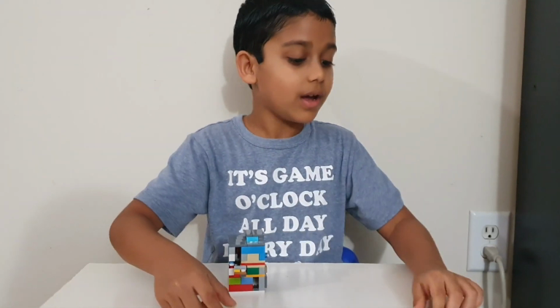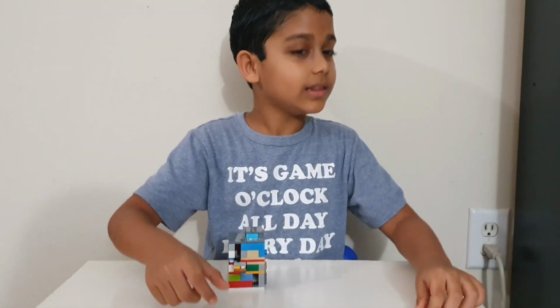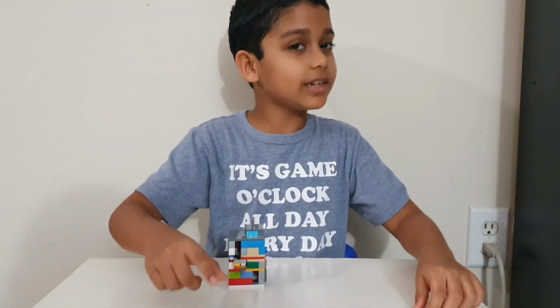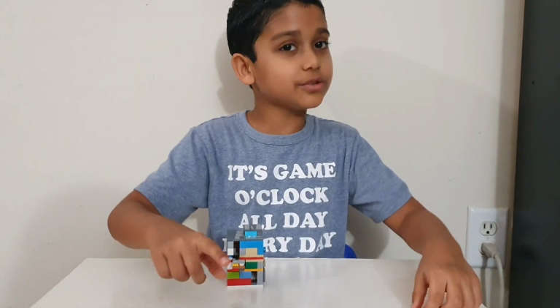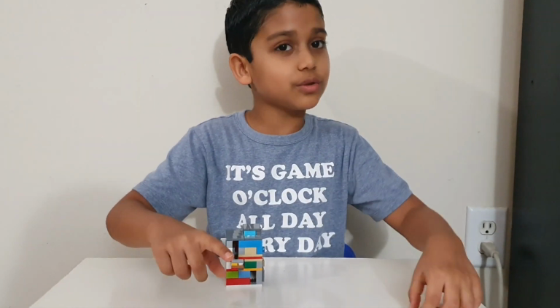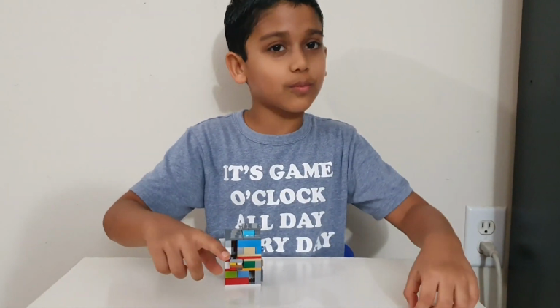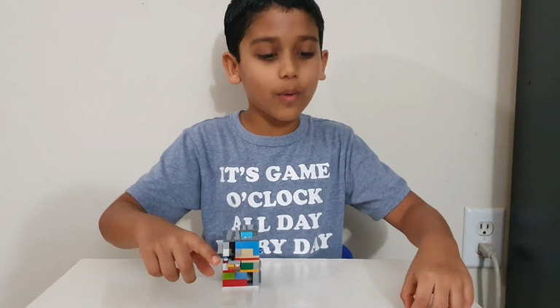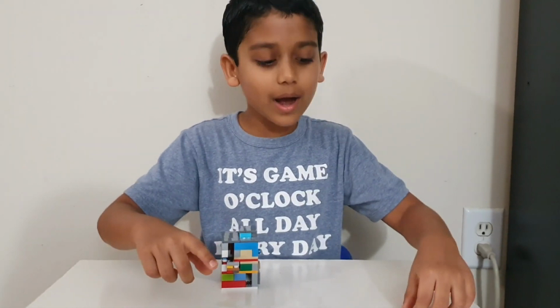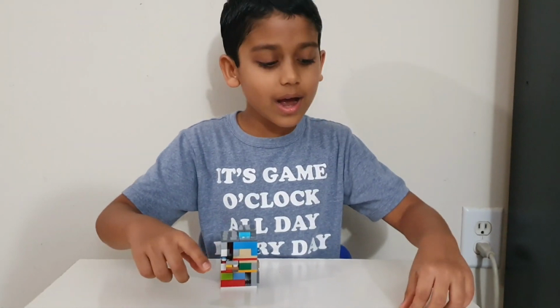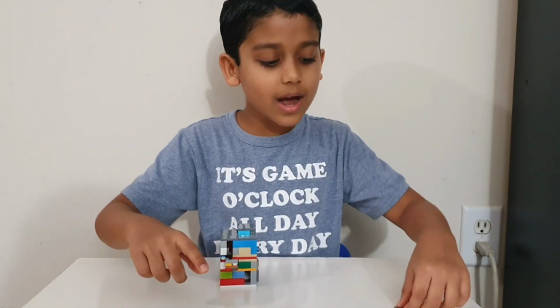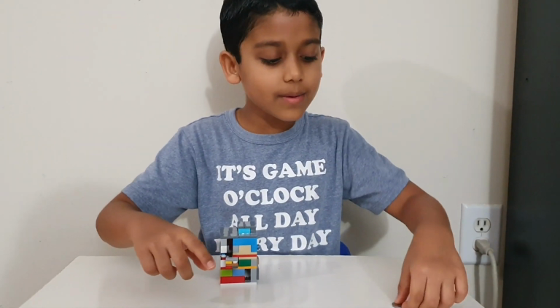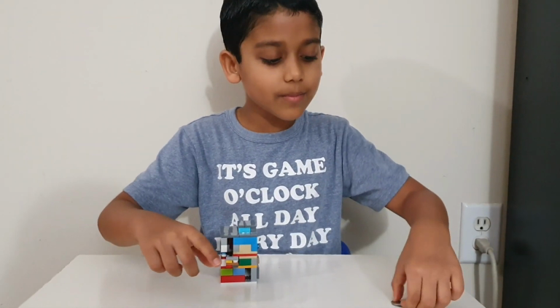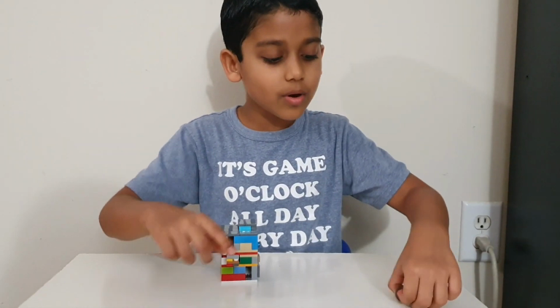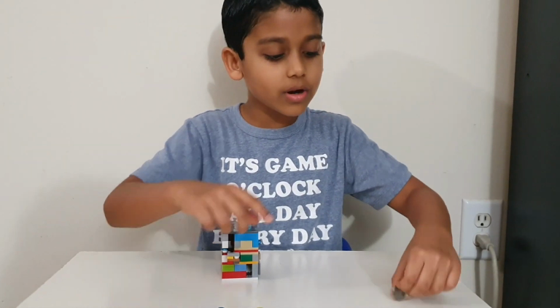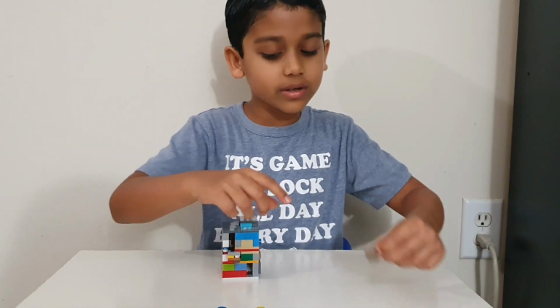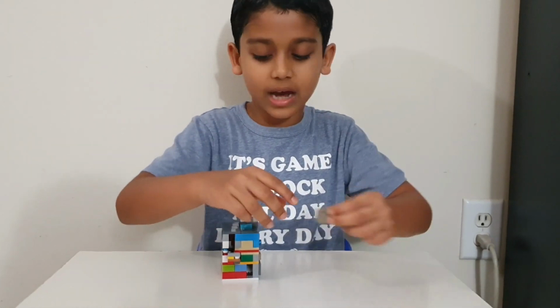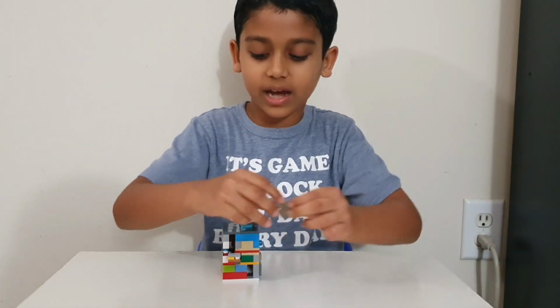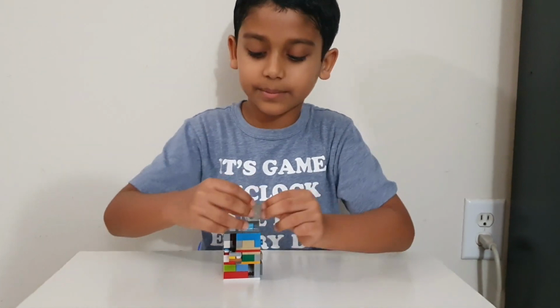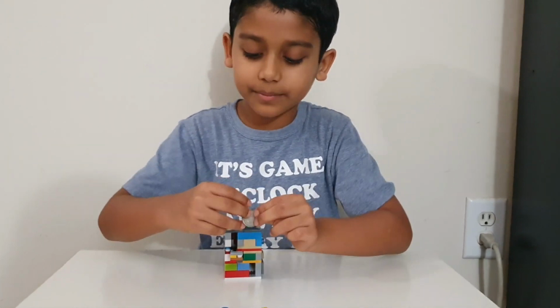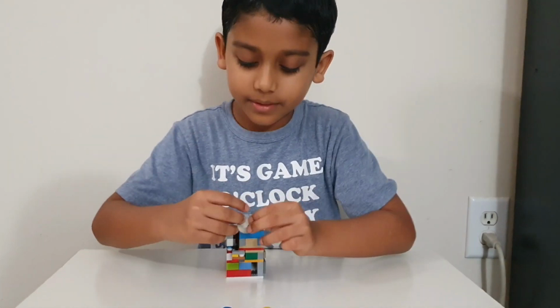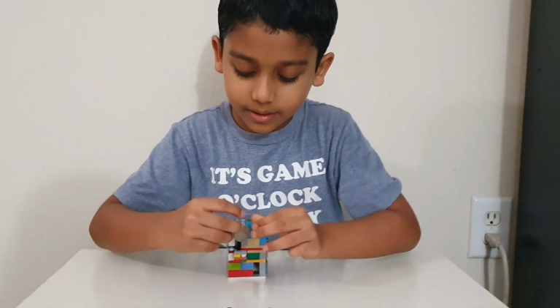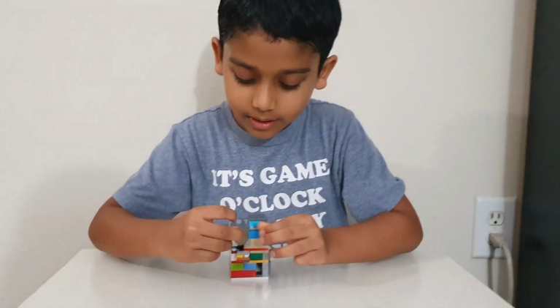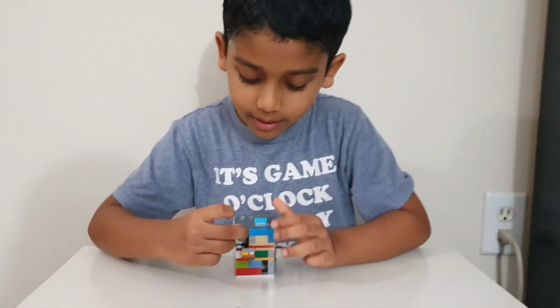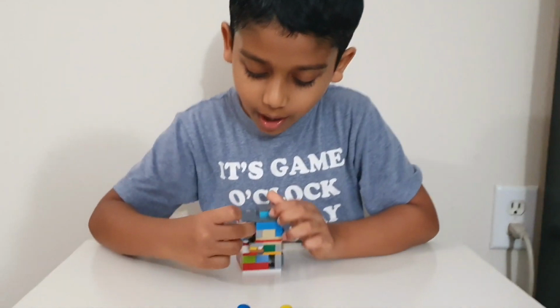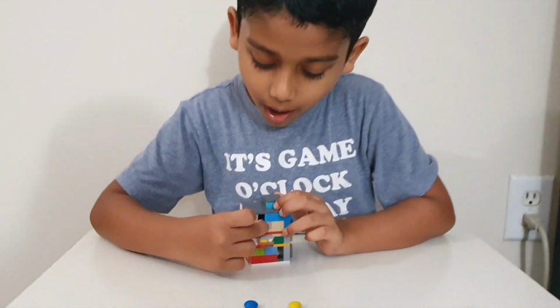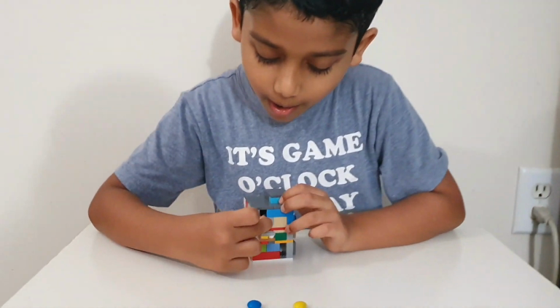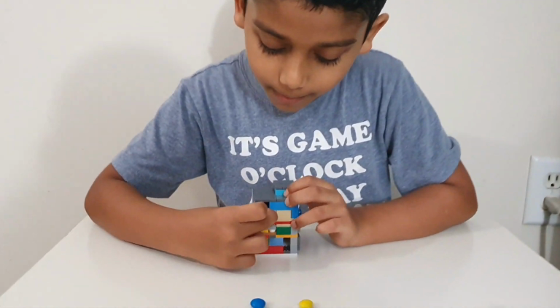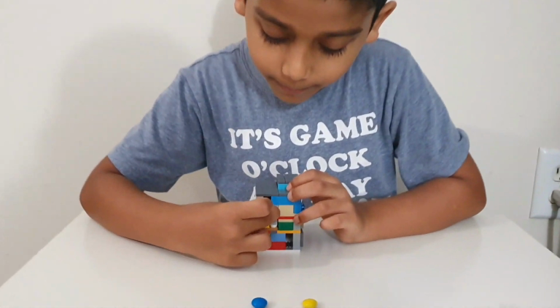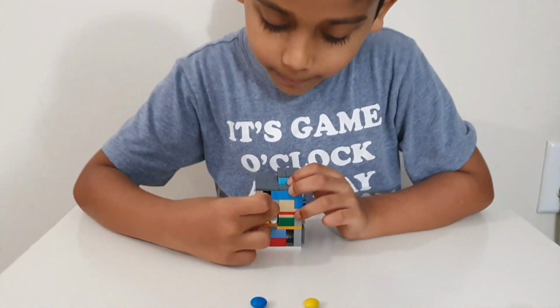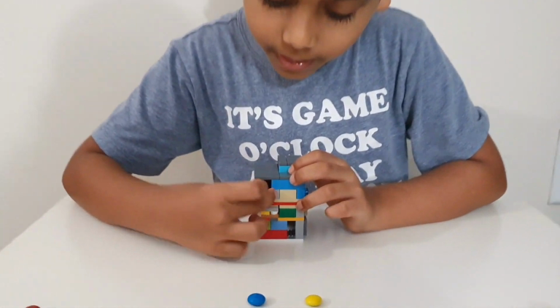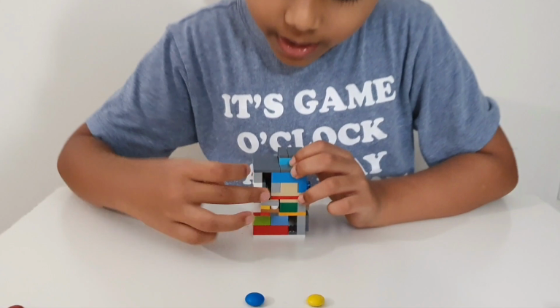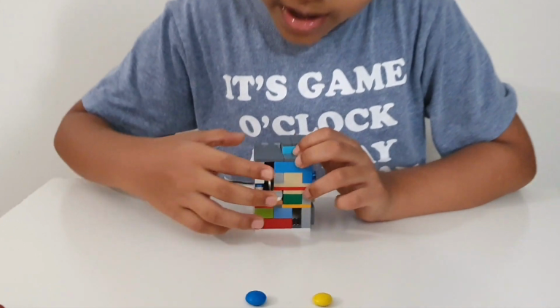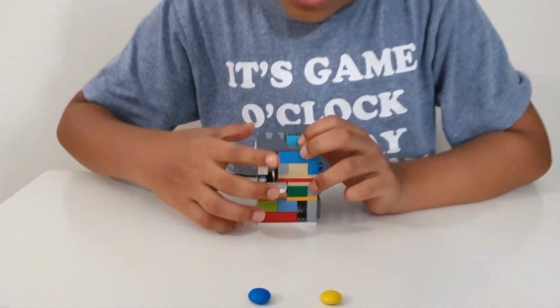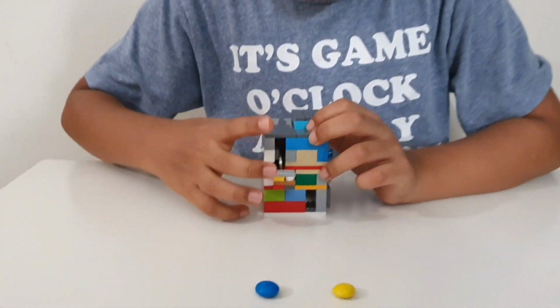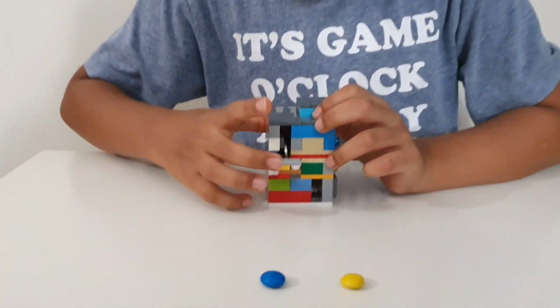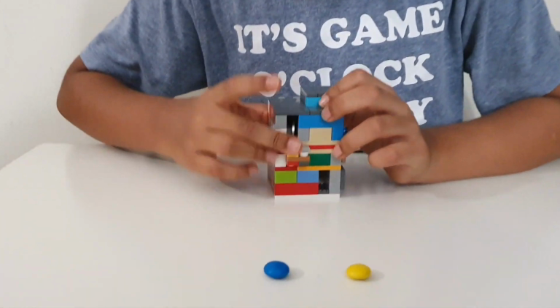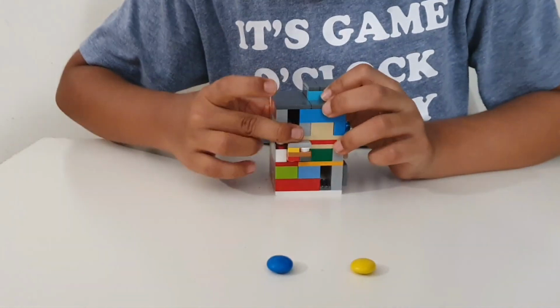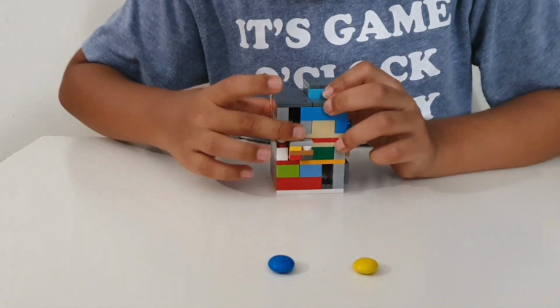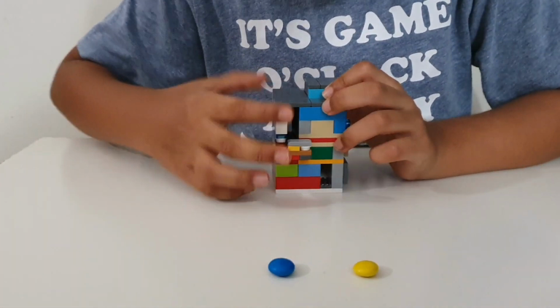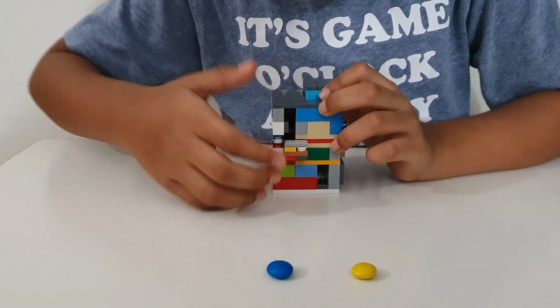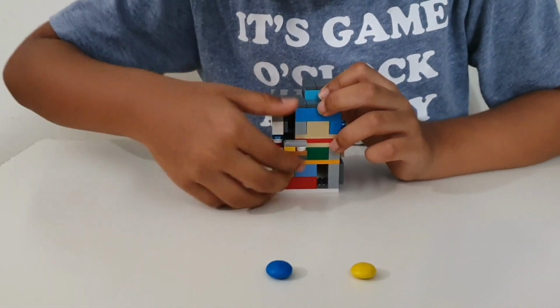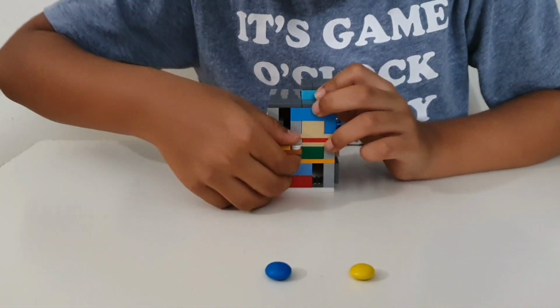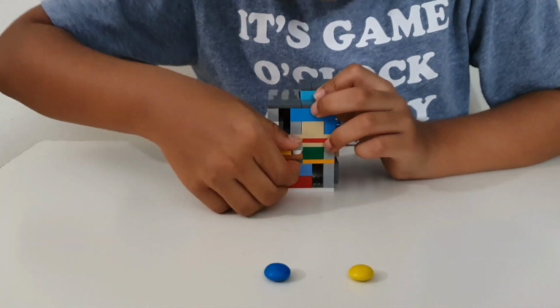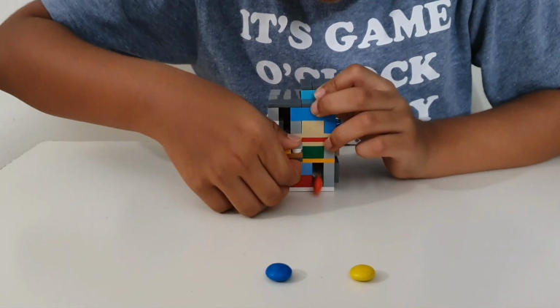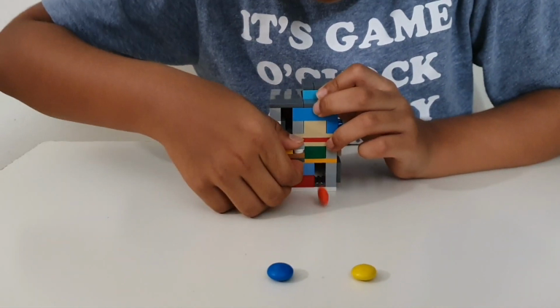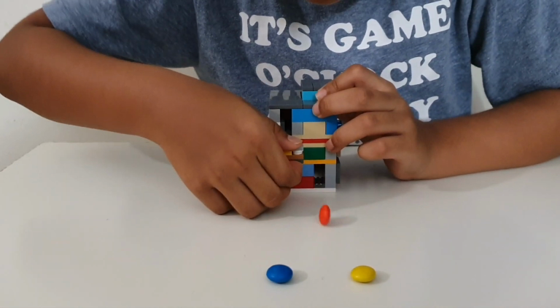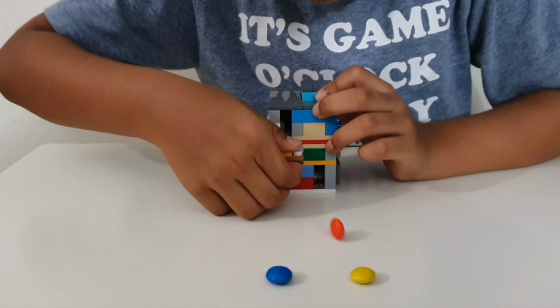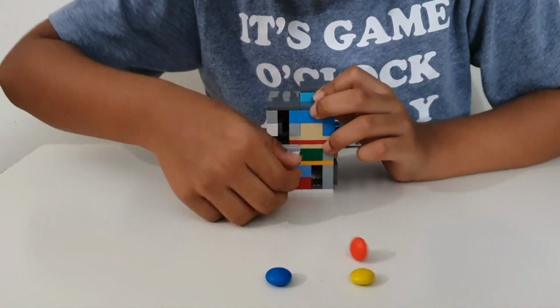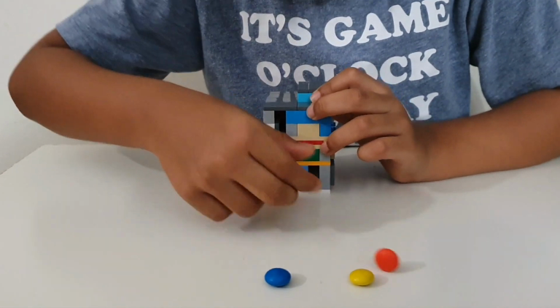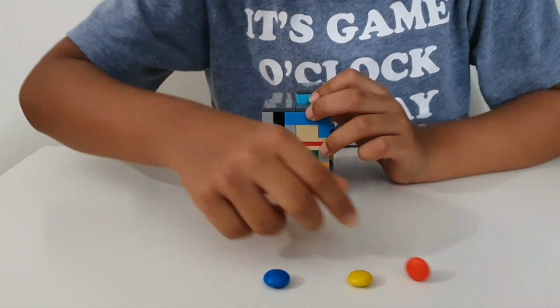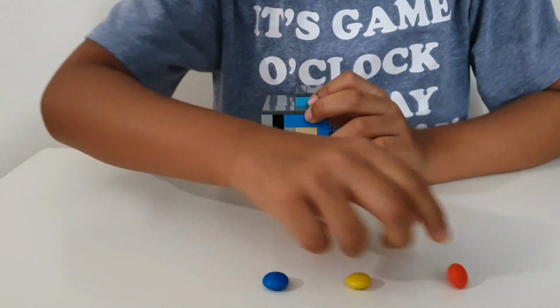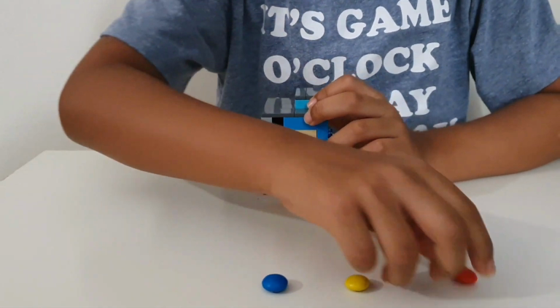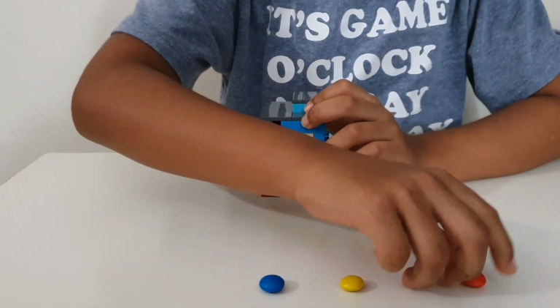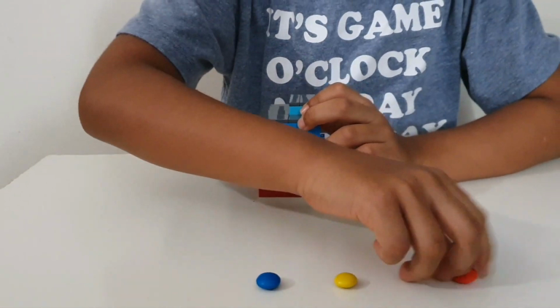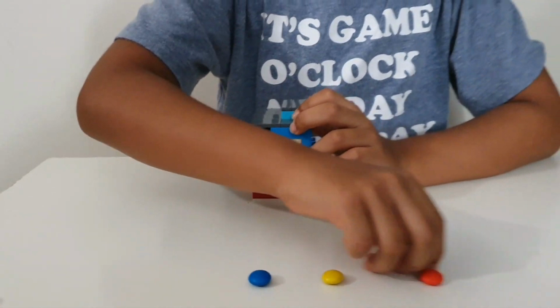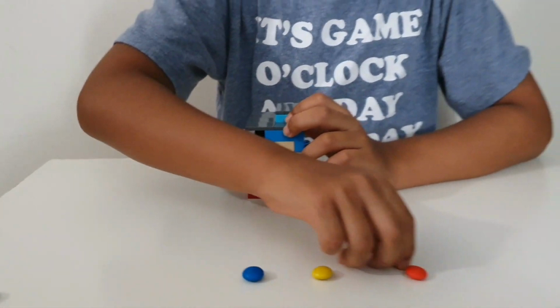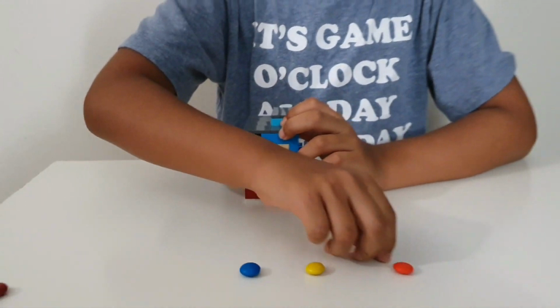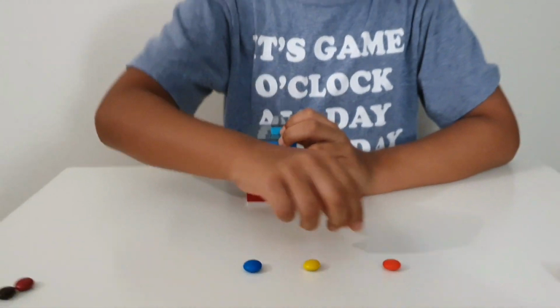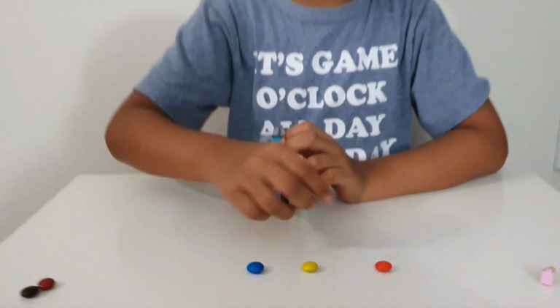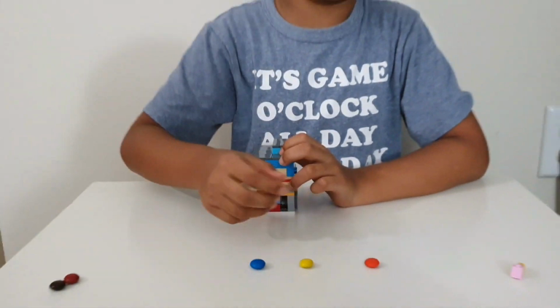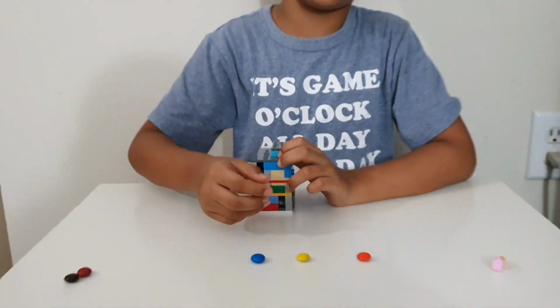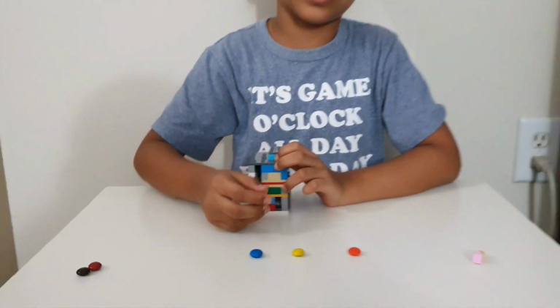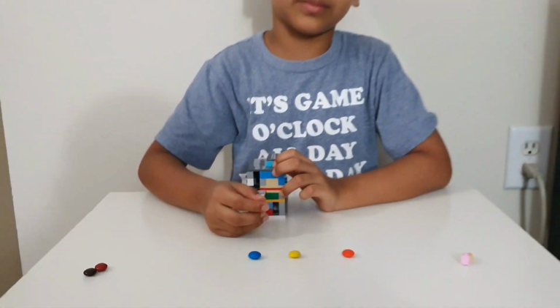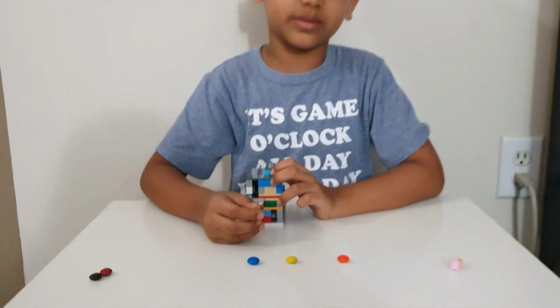Let's do it one more time. In, push, pull. Another M&M comes.